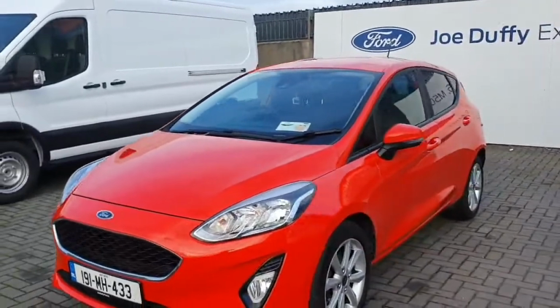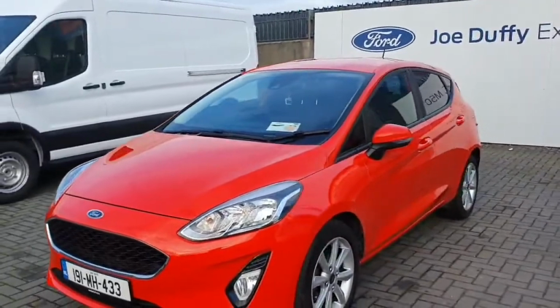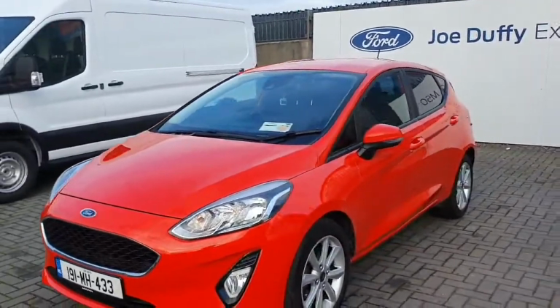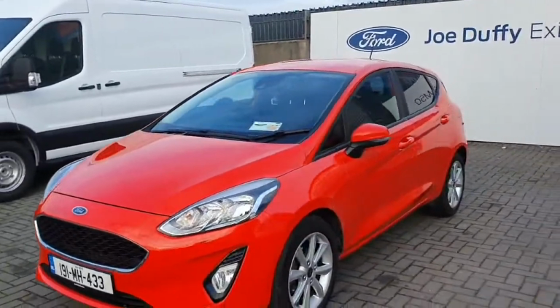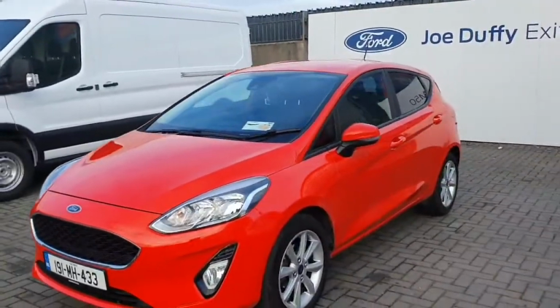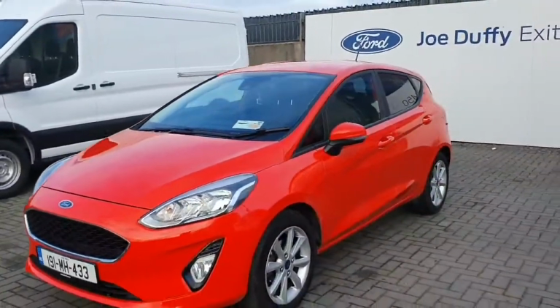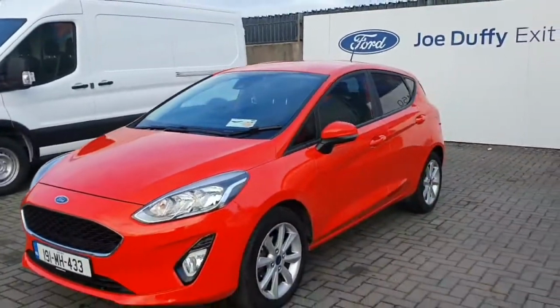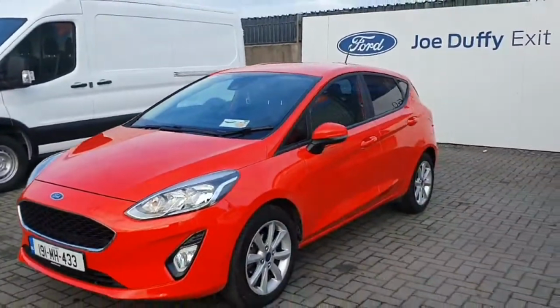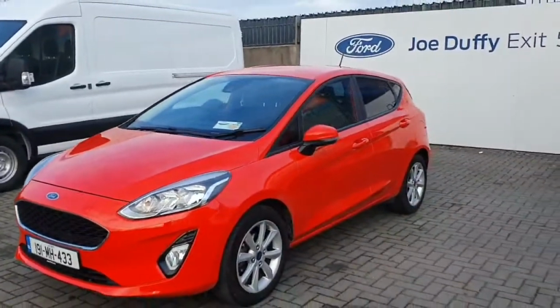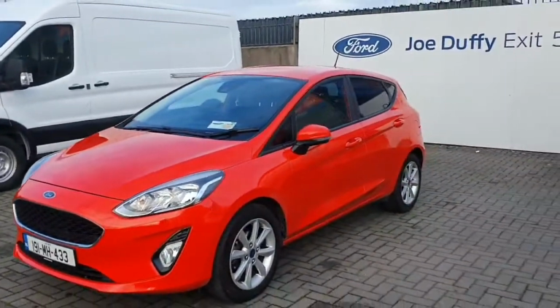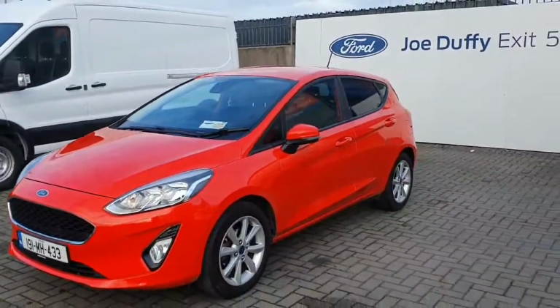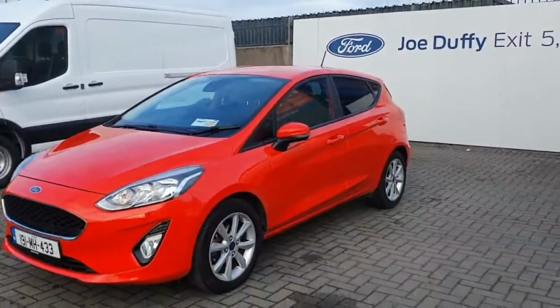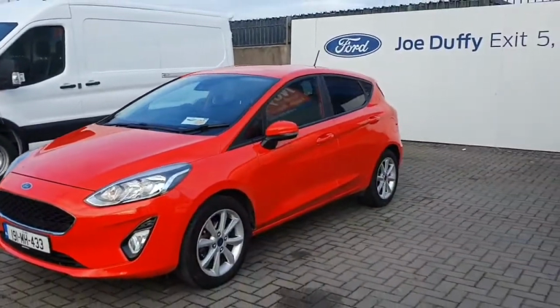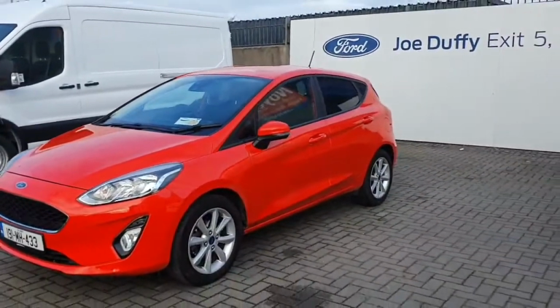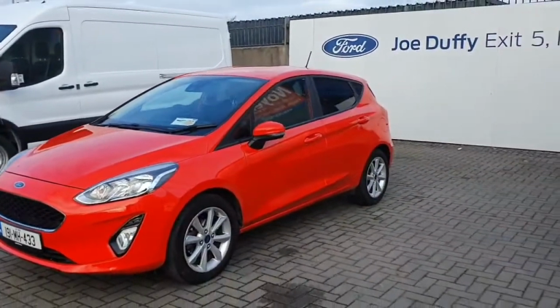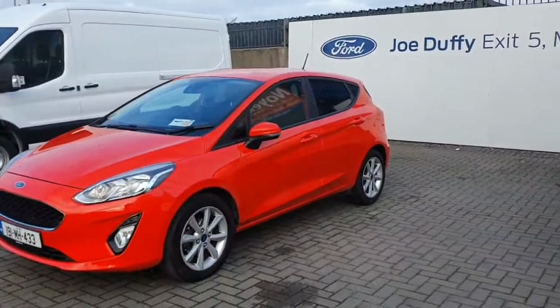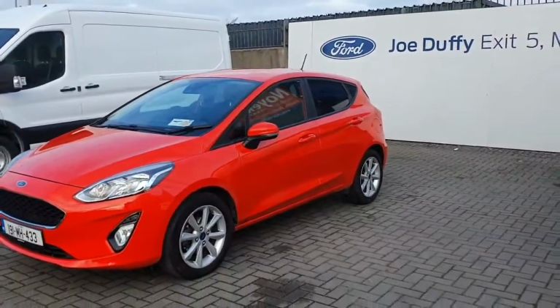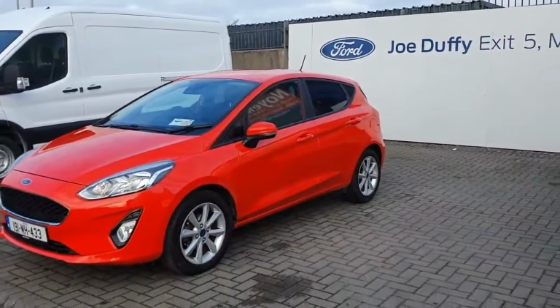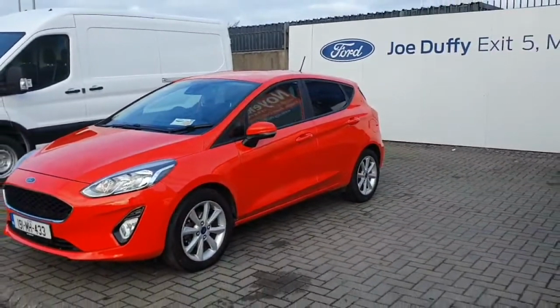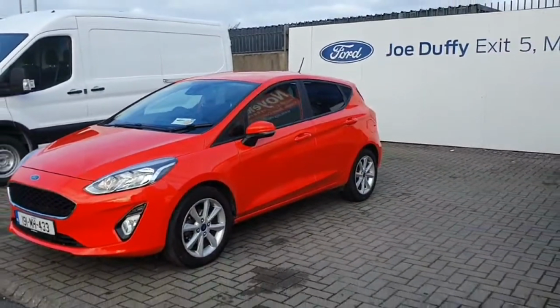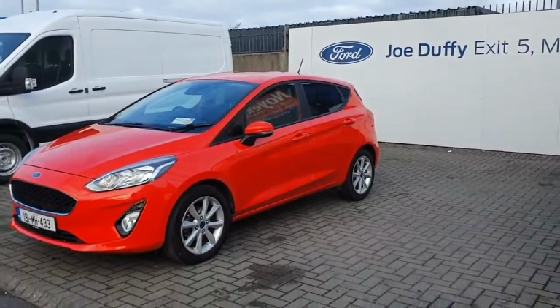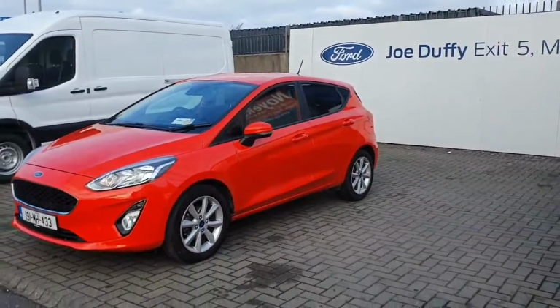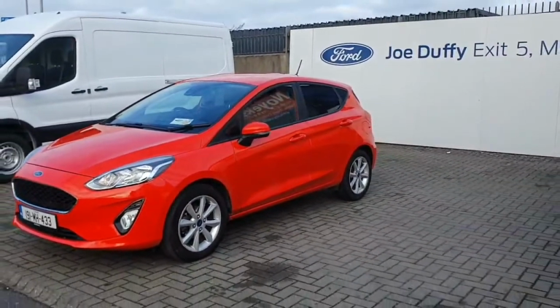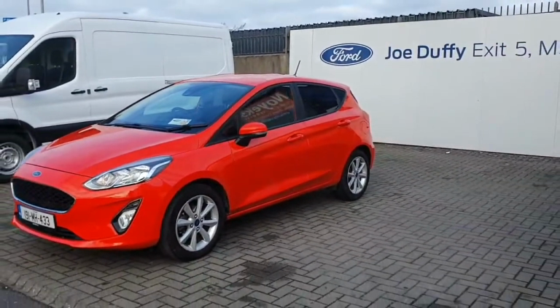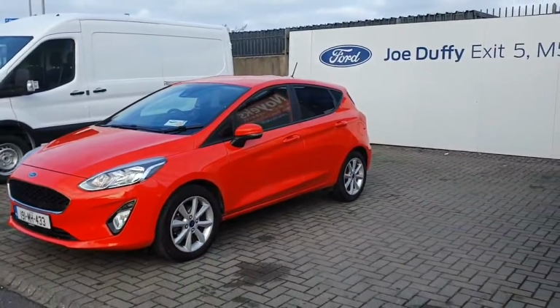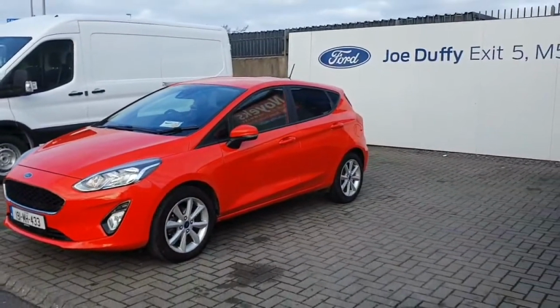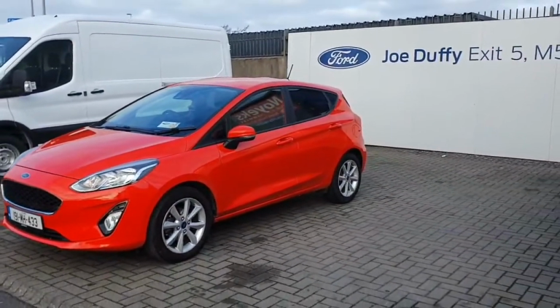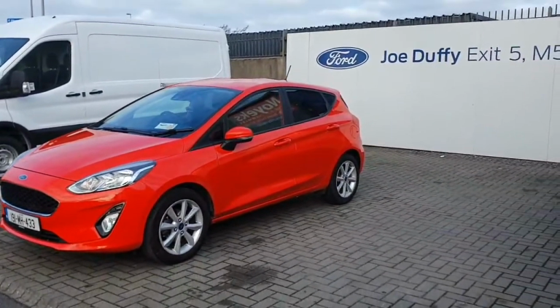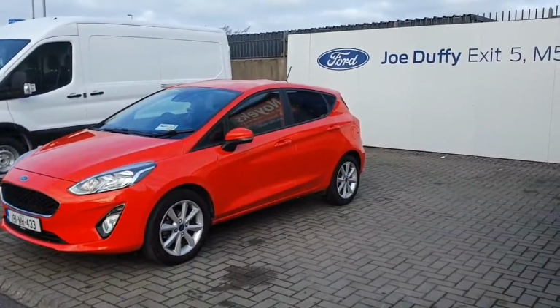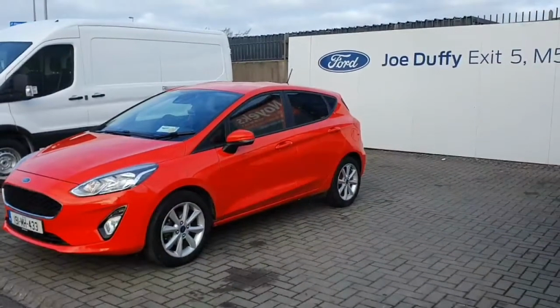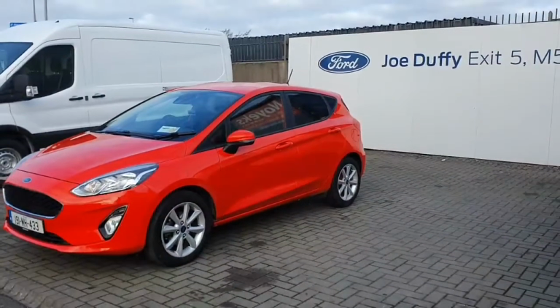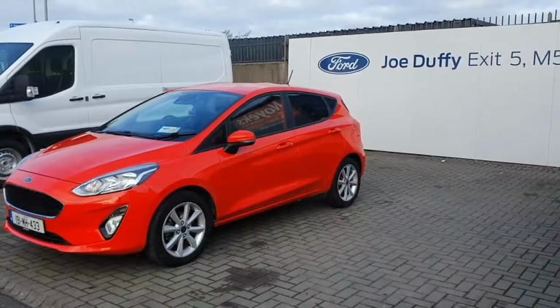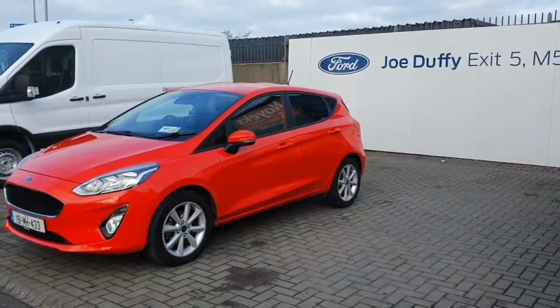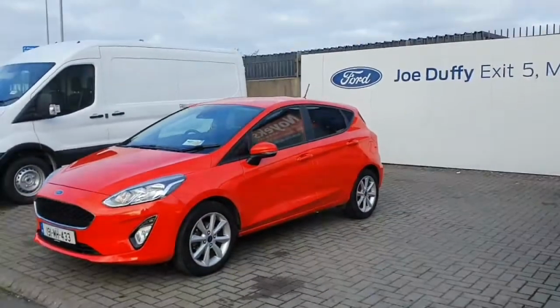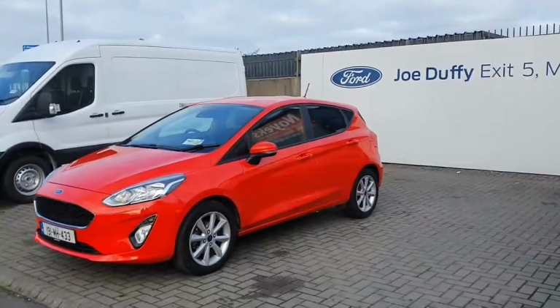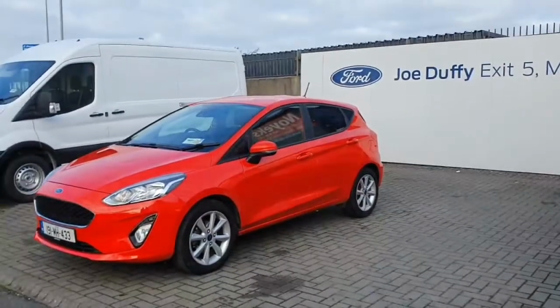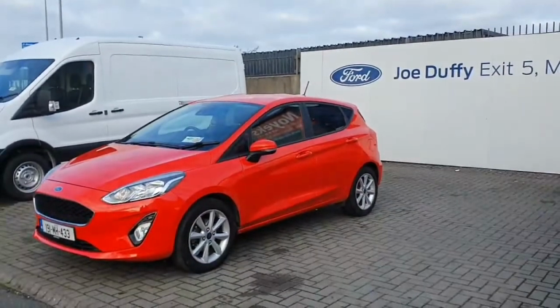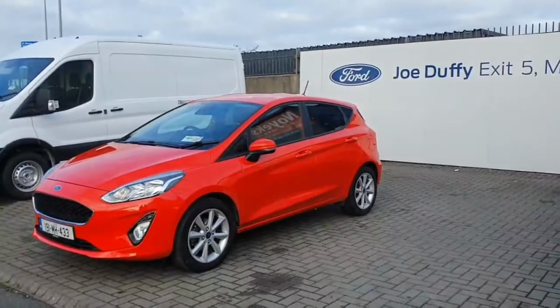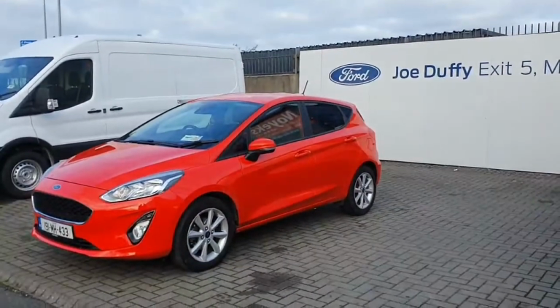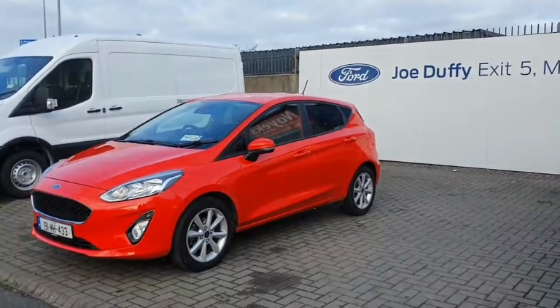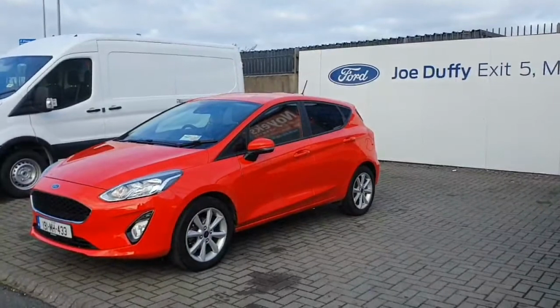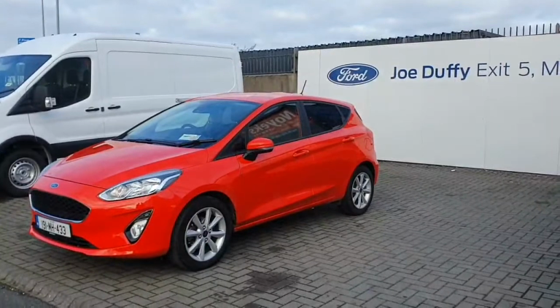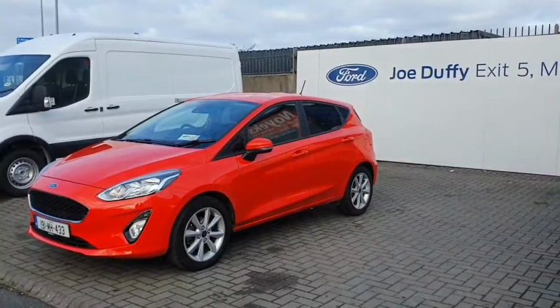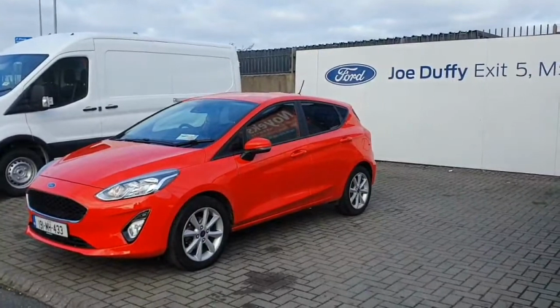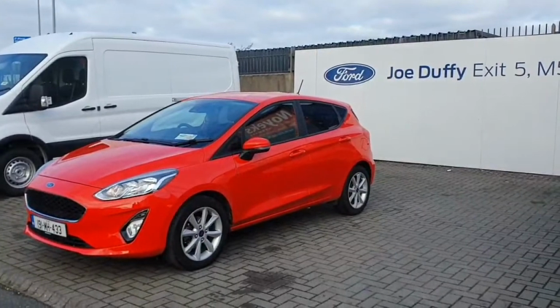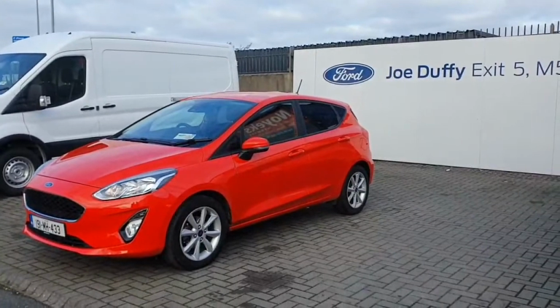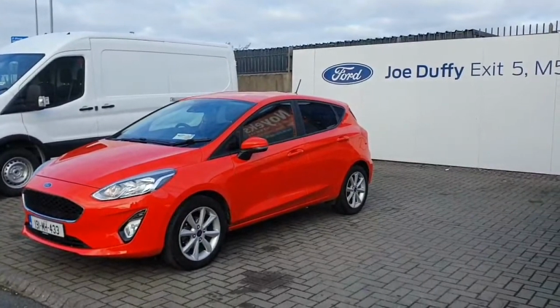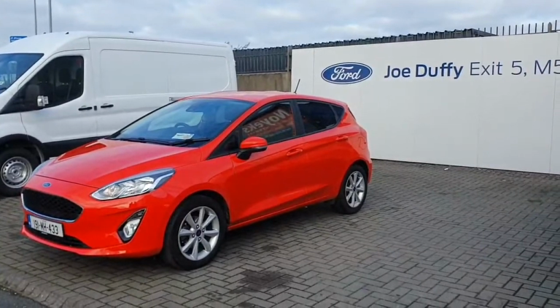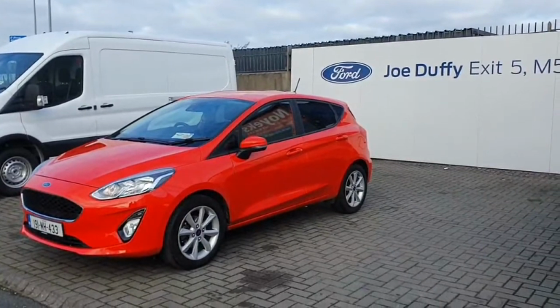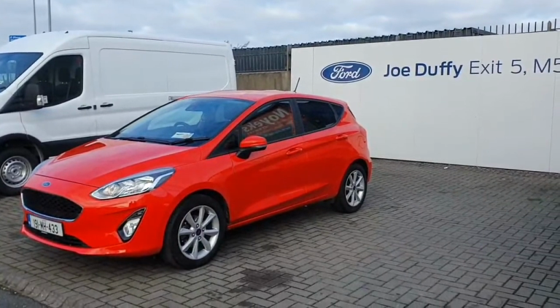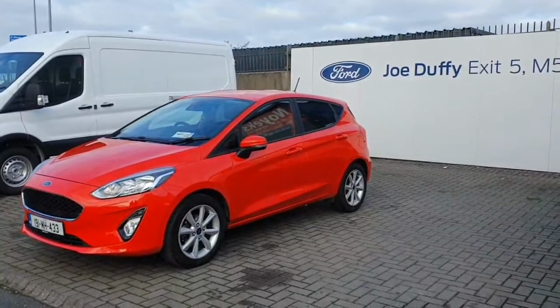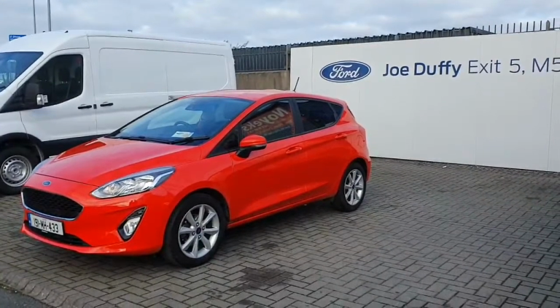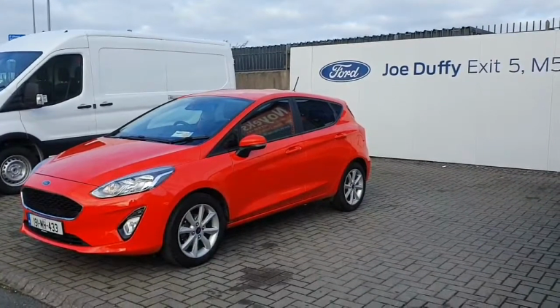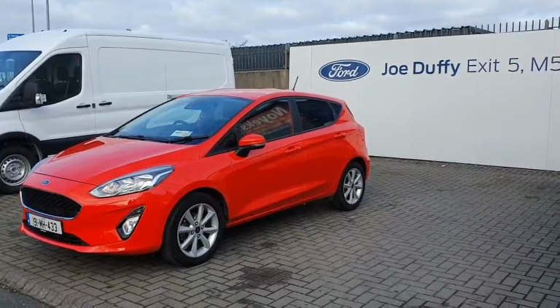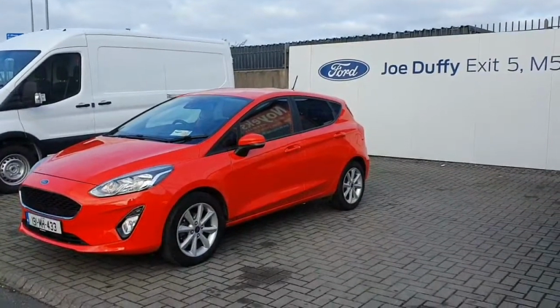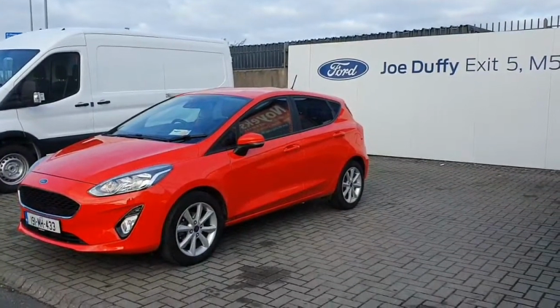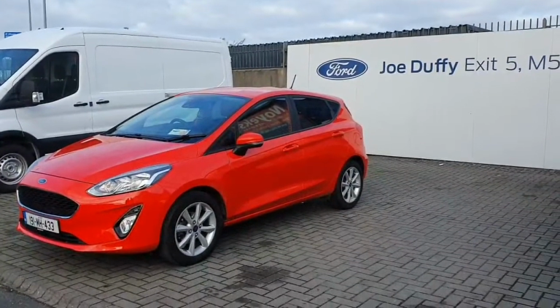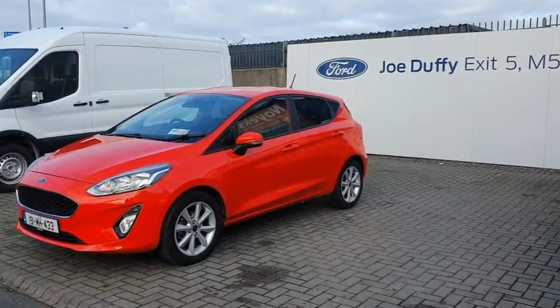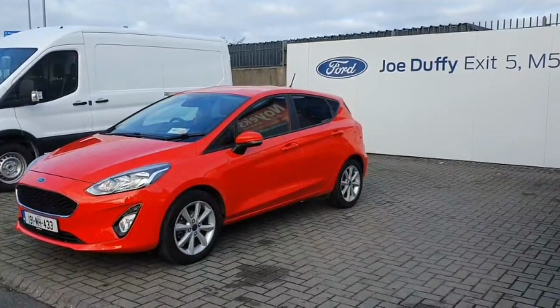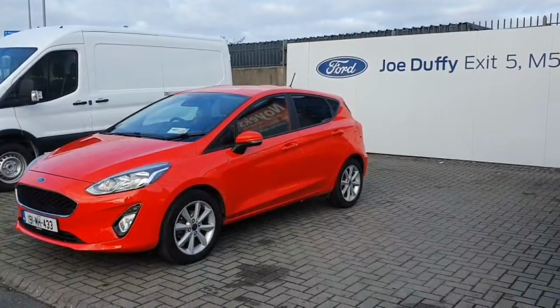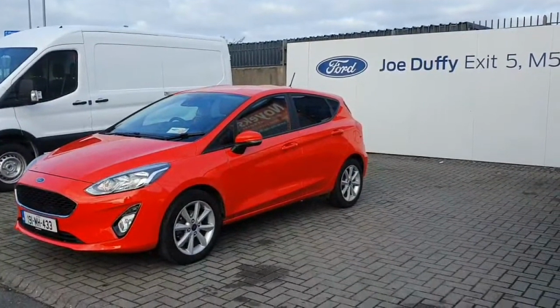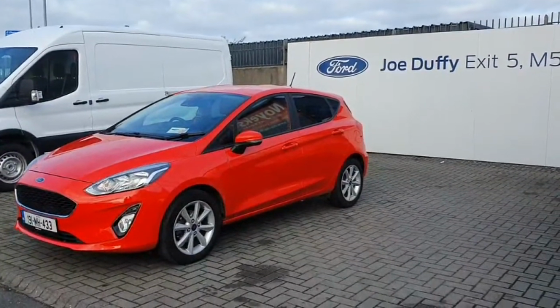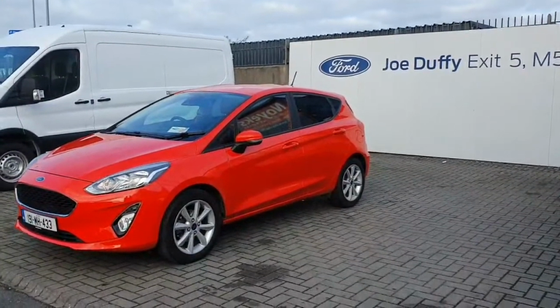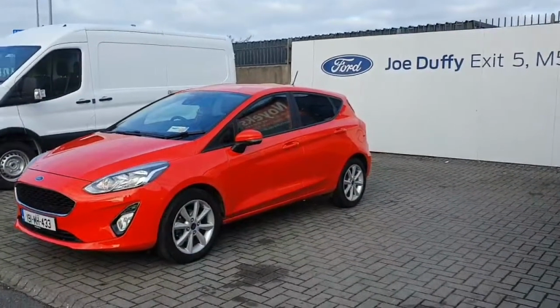If you want to find out more, contact Geordaffy Ford Fingers on 01 834 2977.